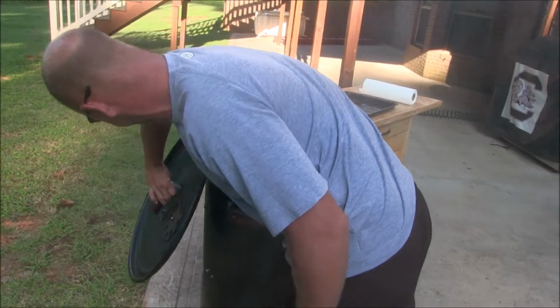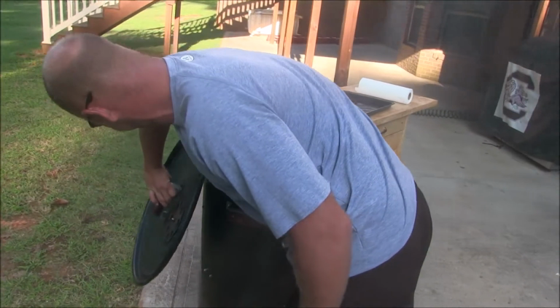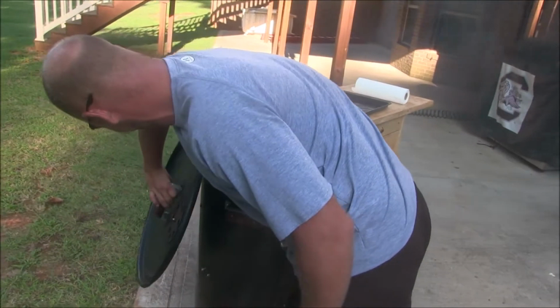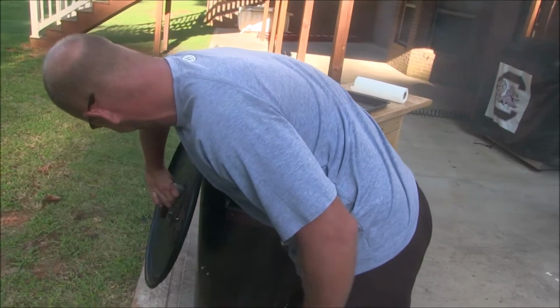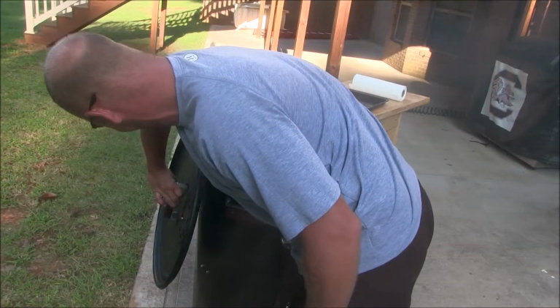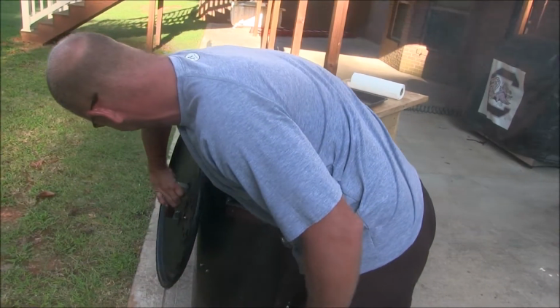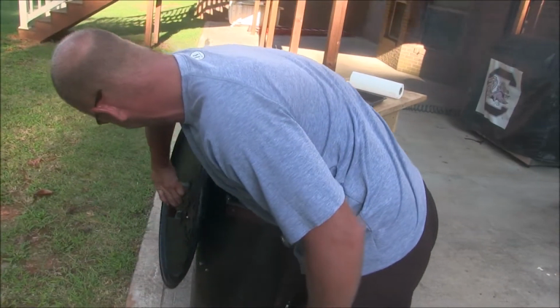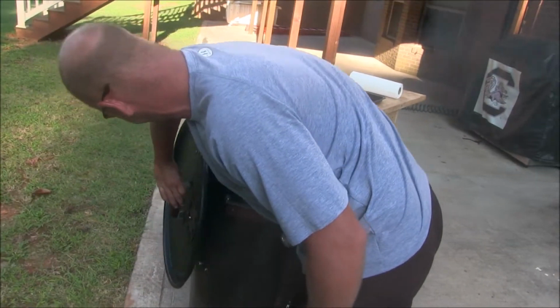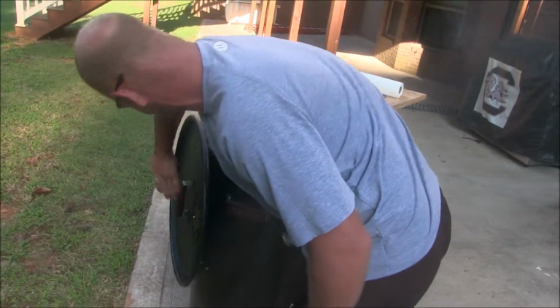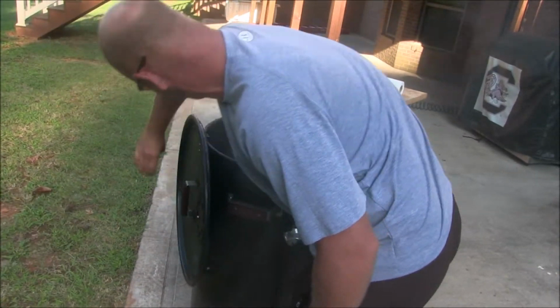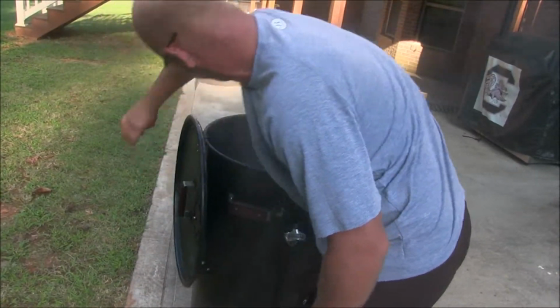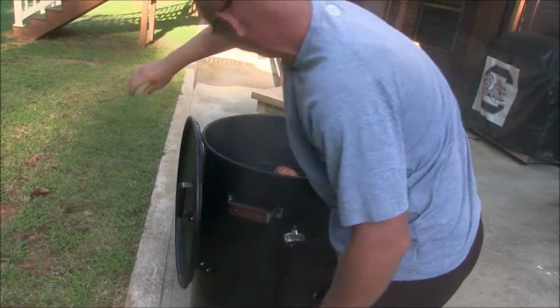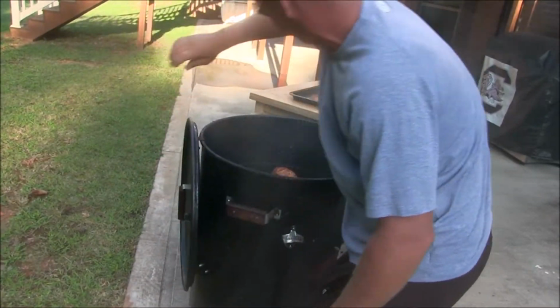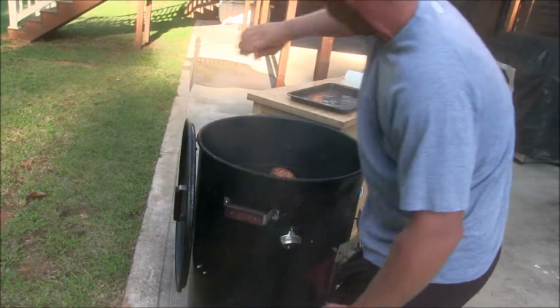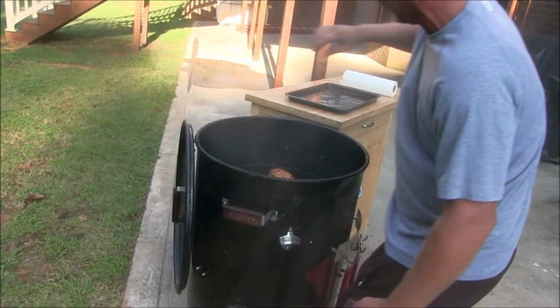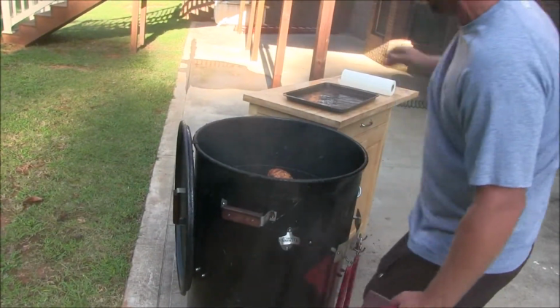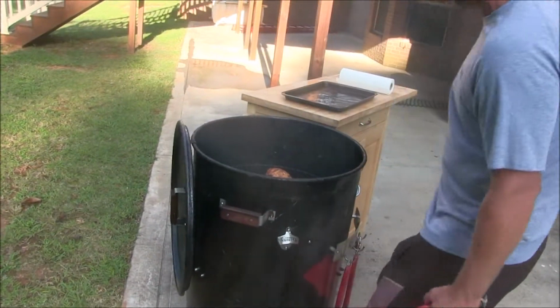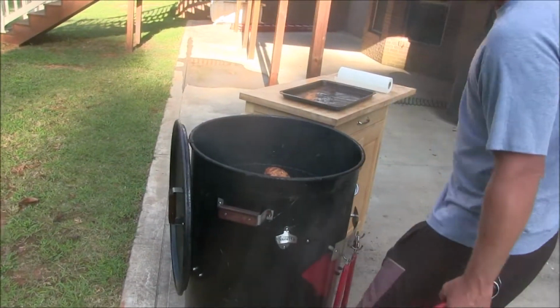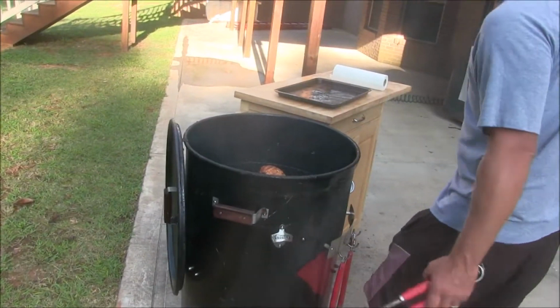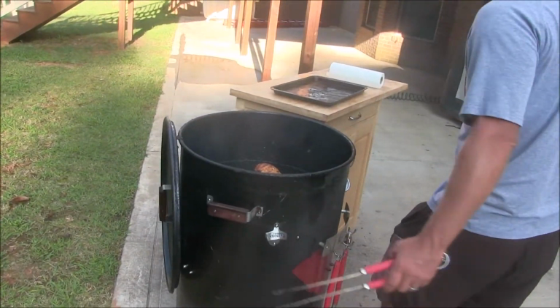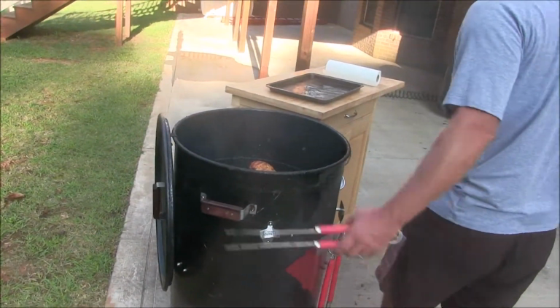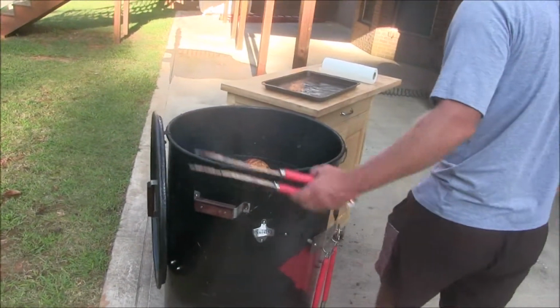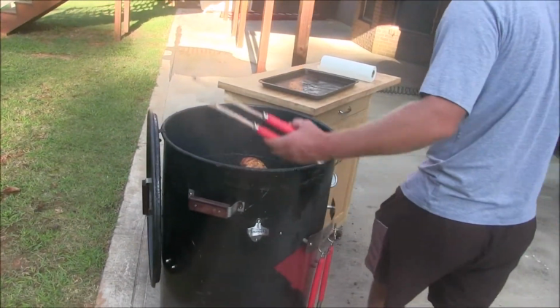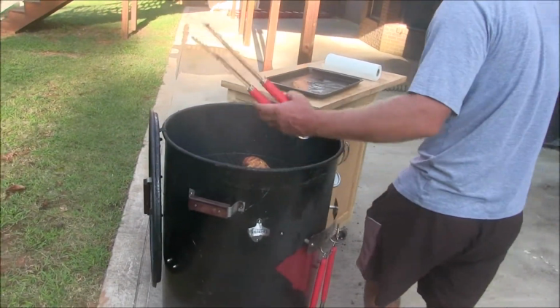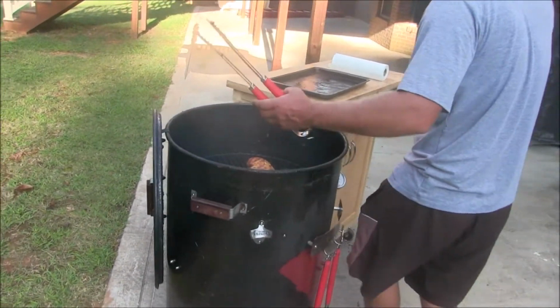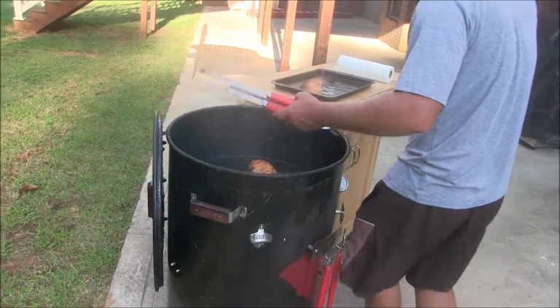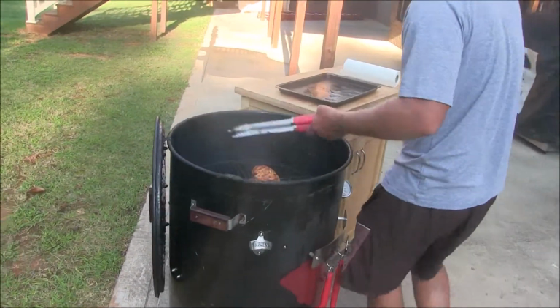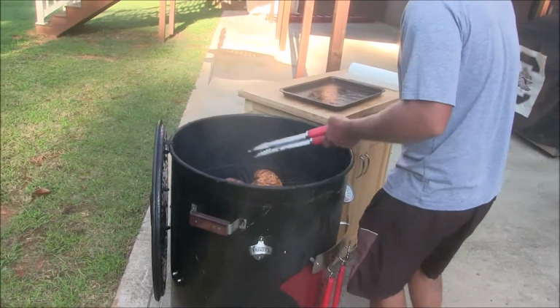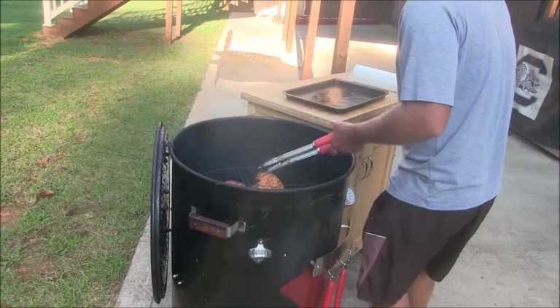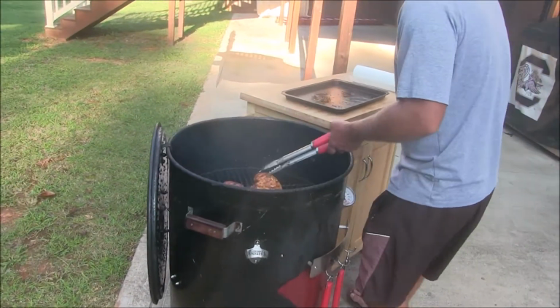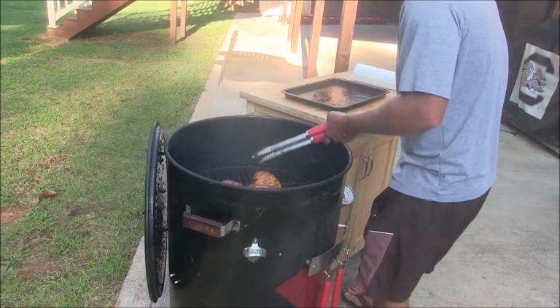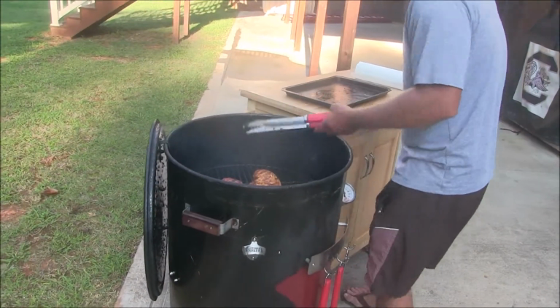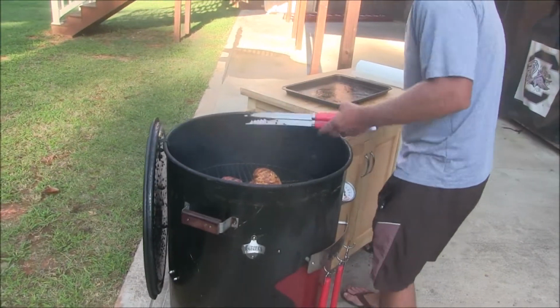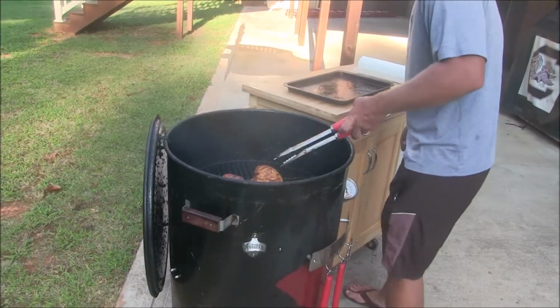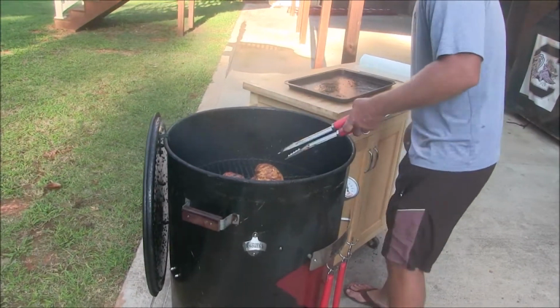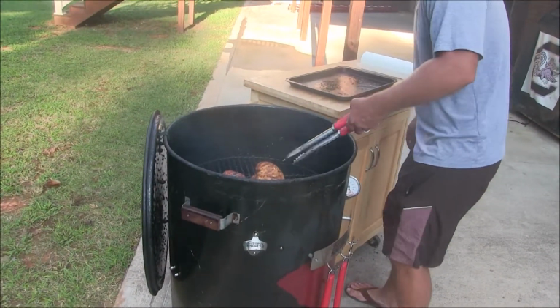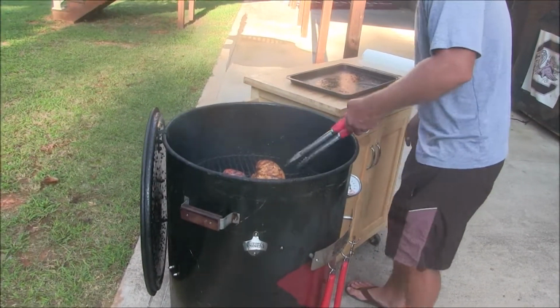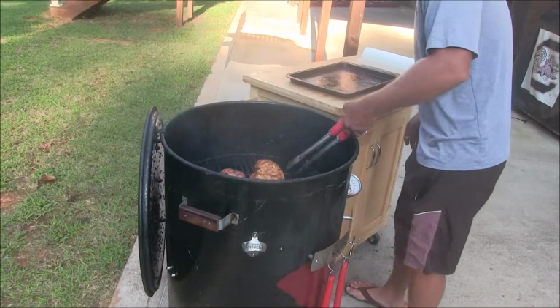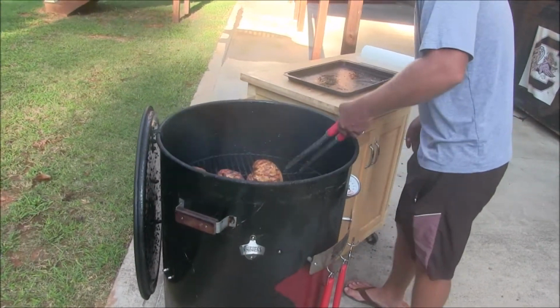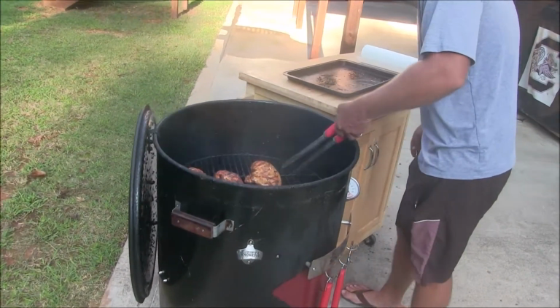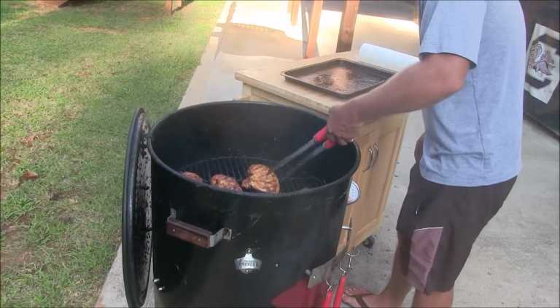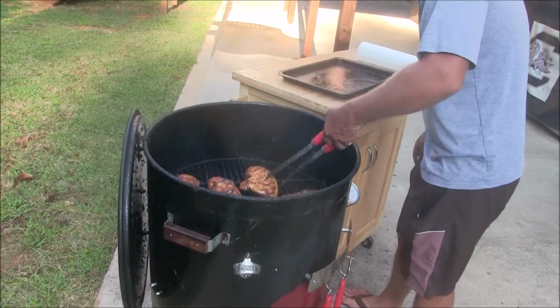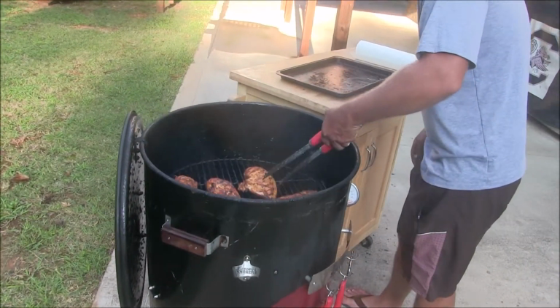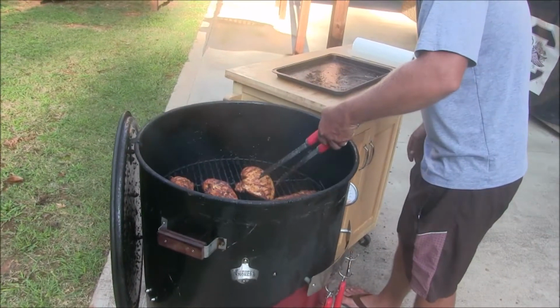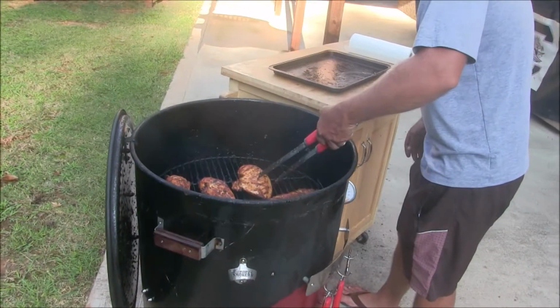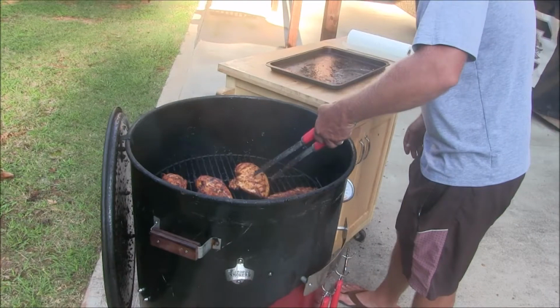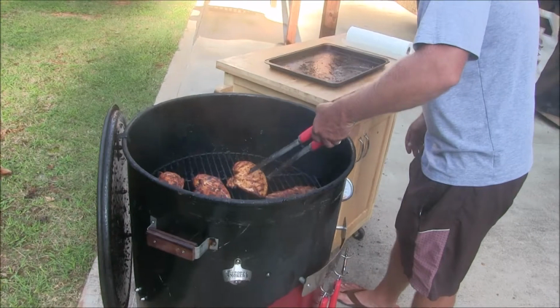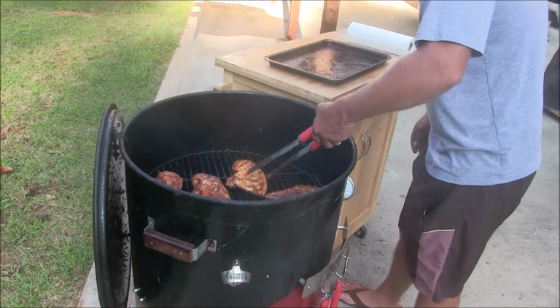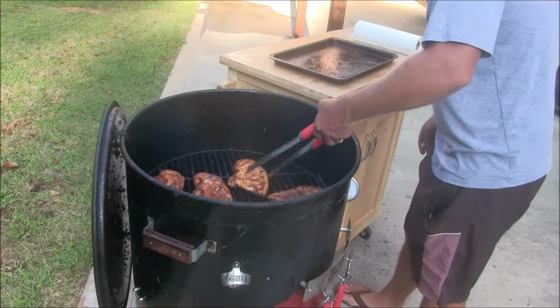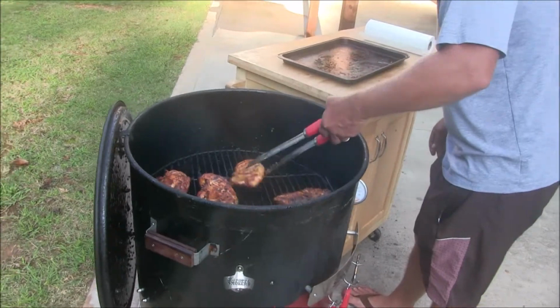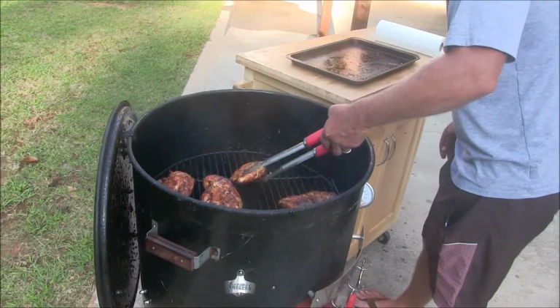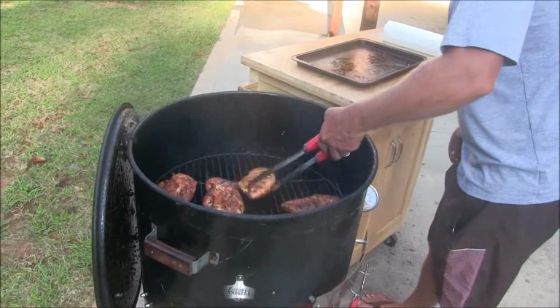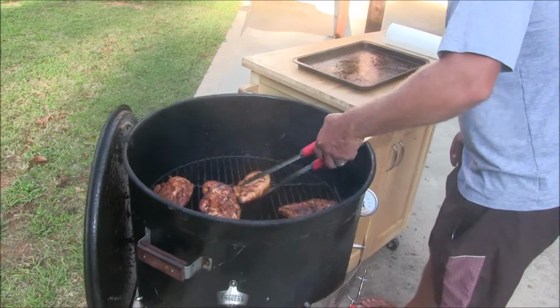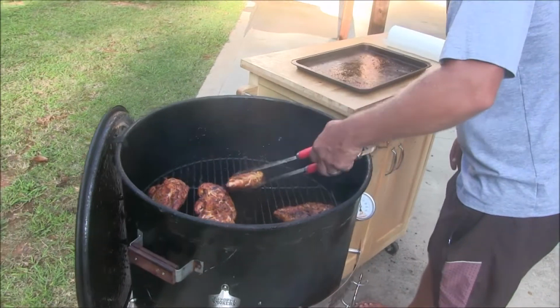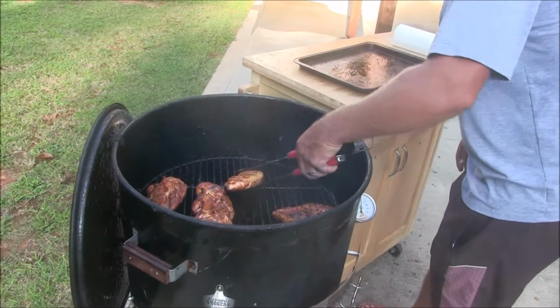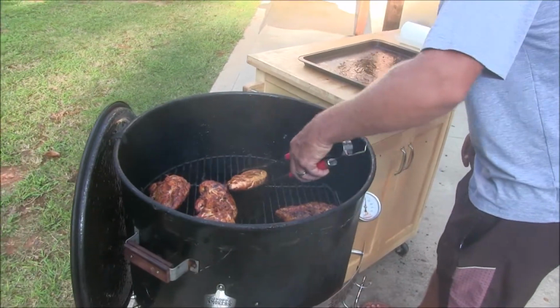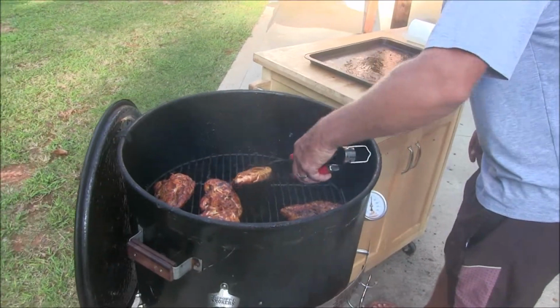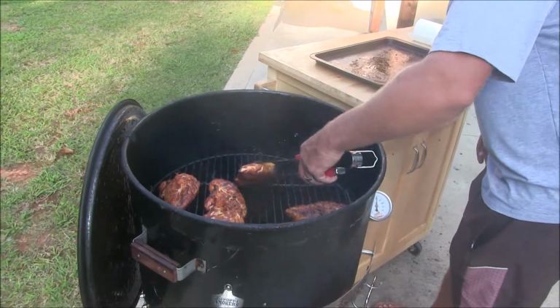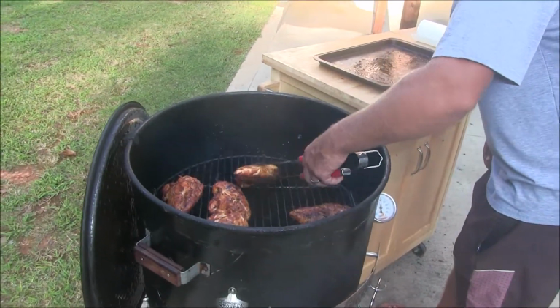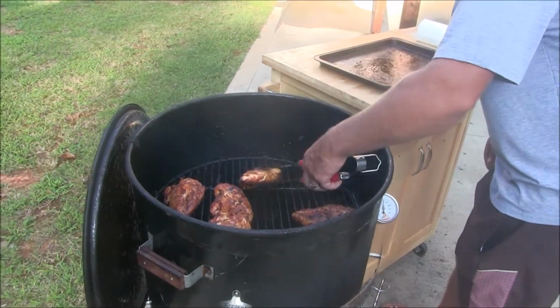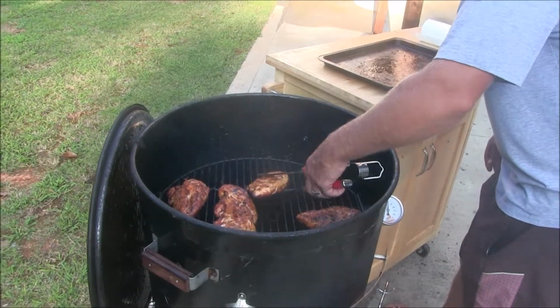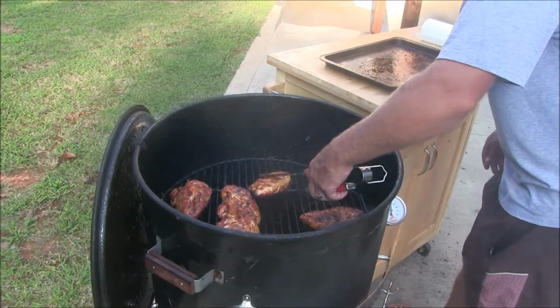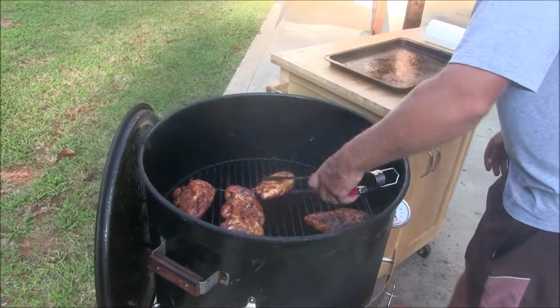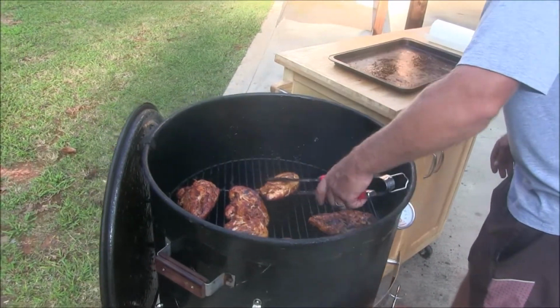Folks, if you have an ugly drum smoker and you're by yourself, you can still get the job done.